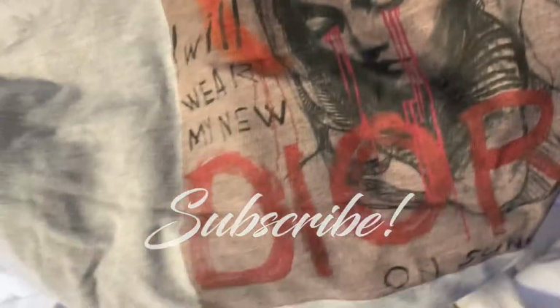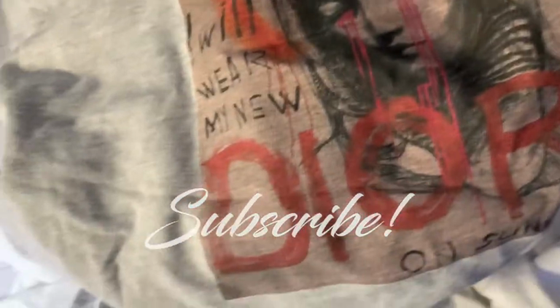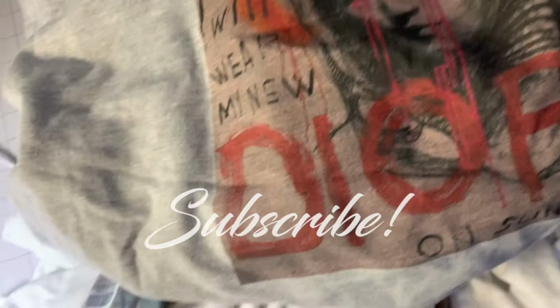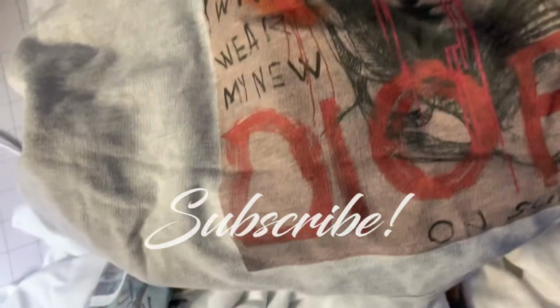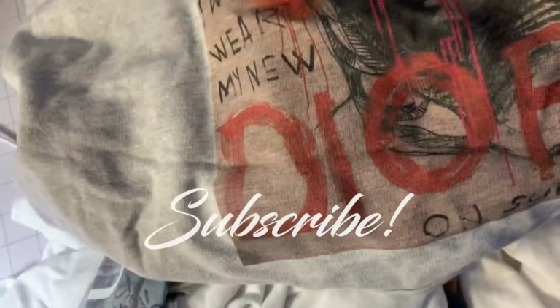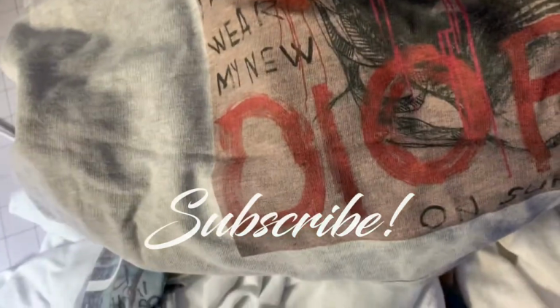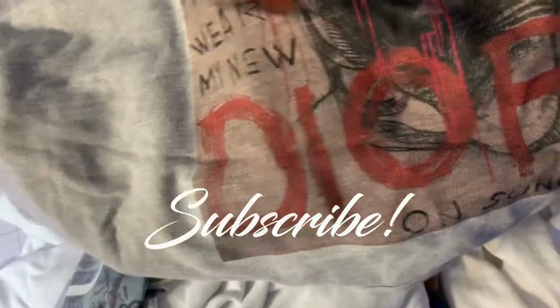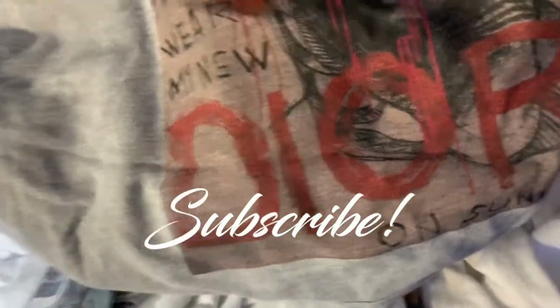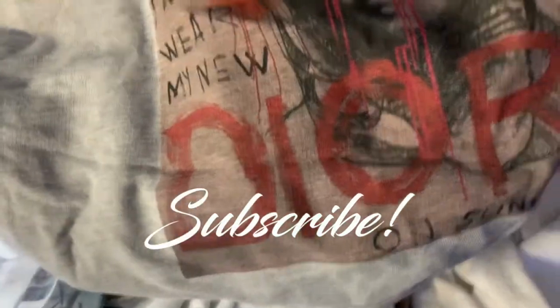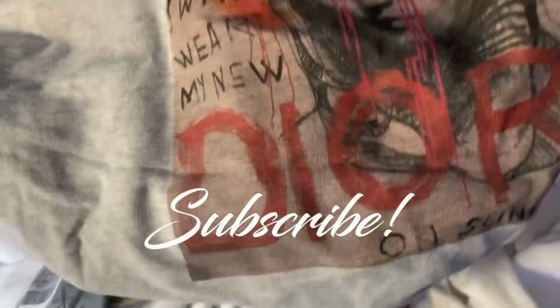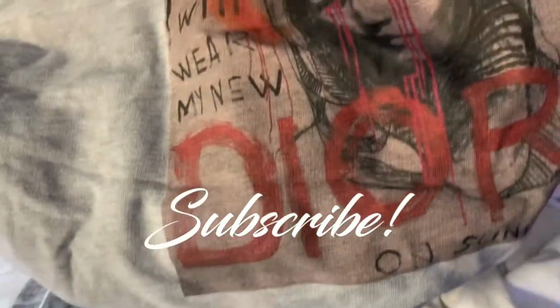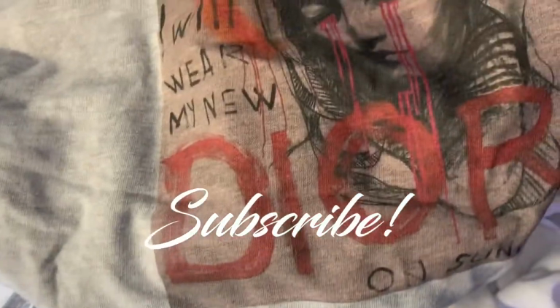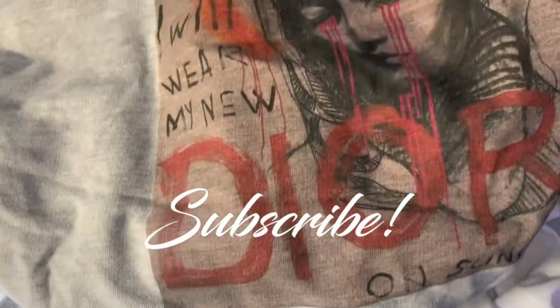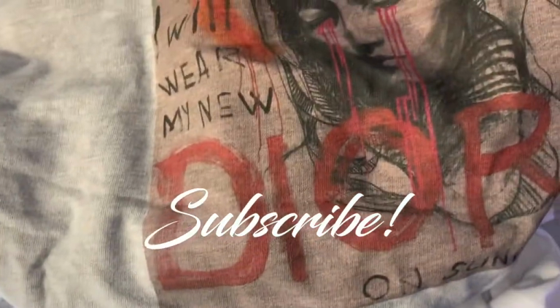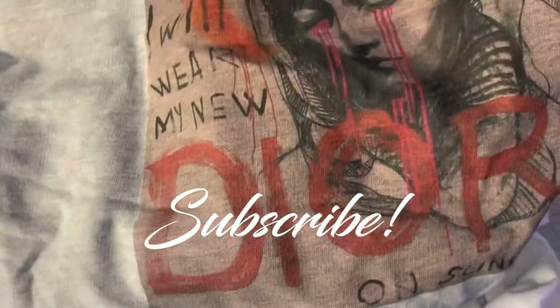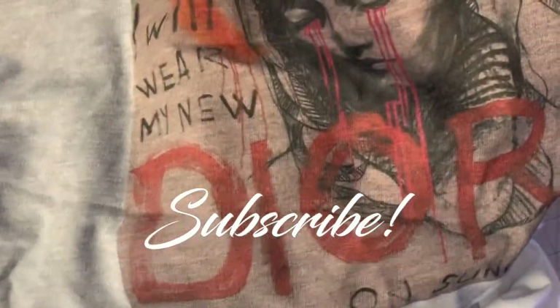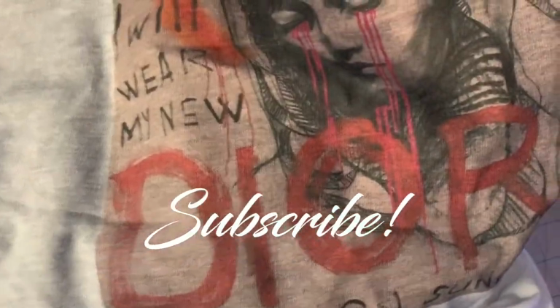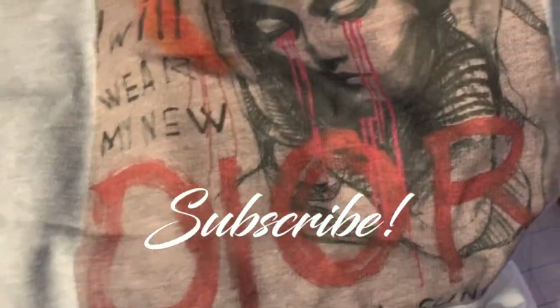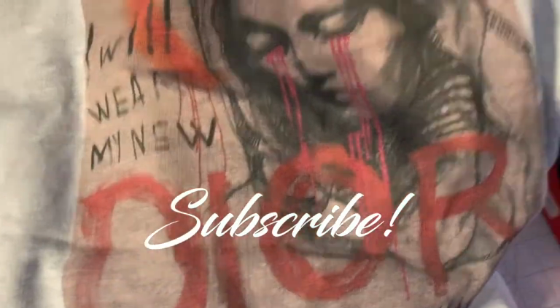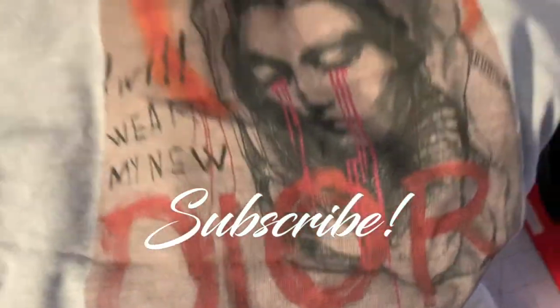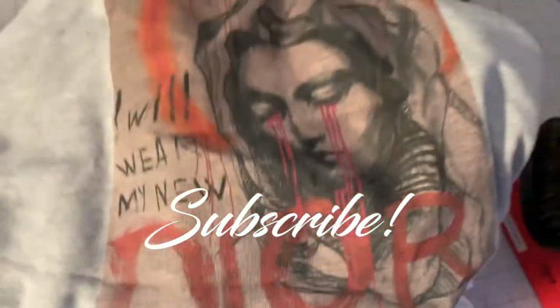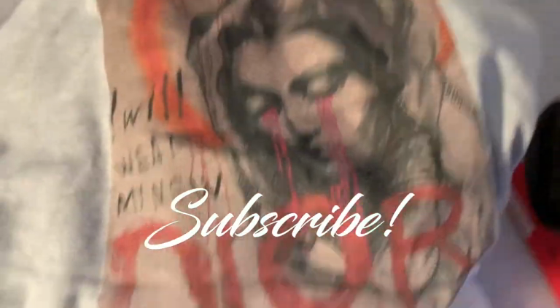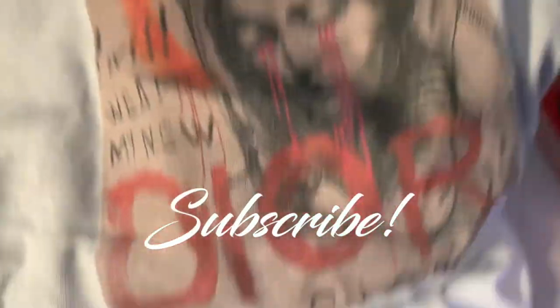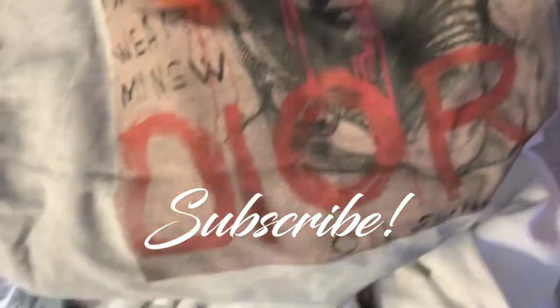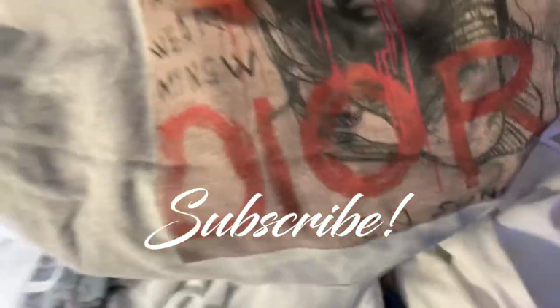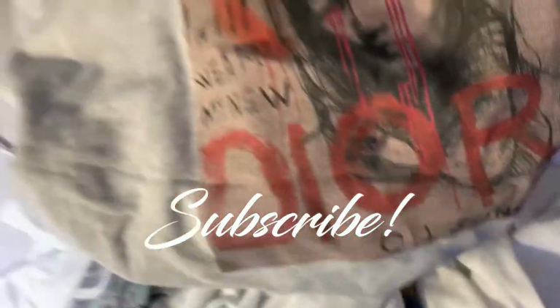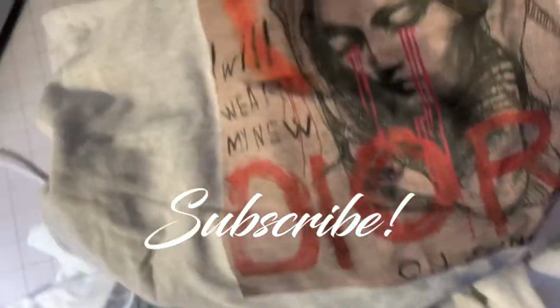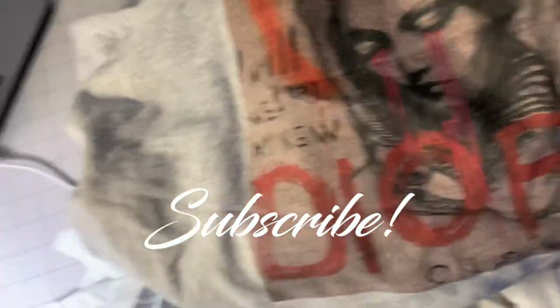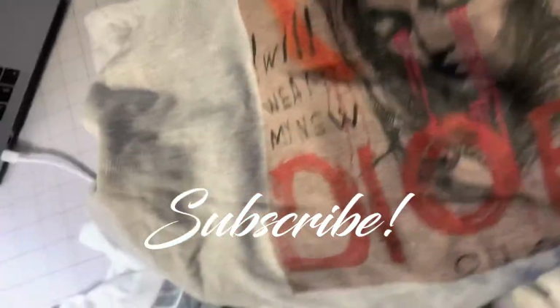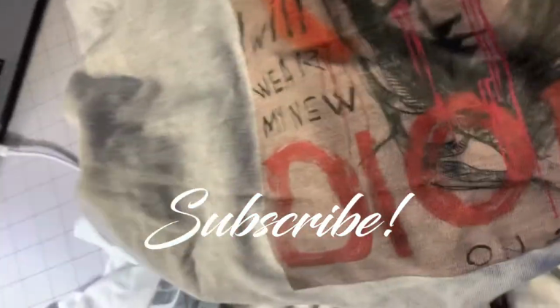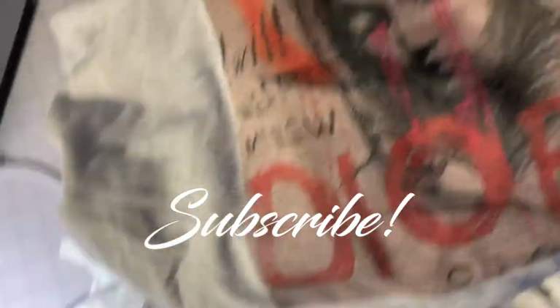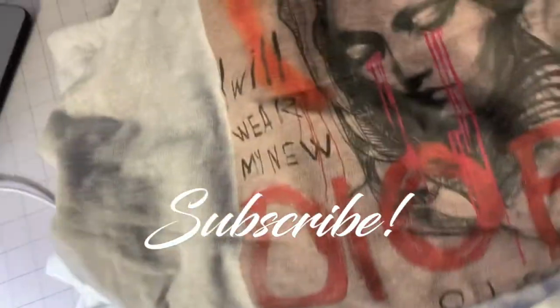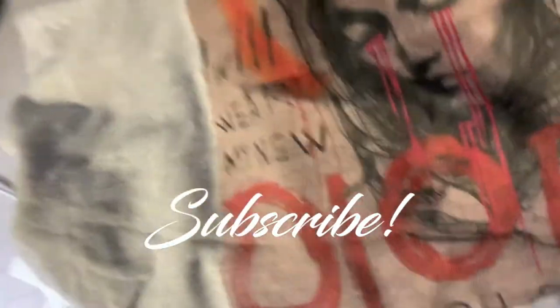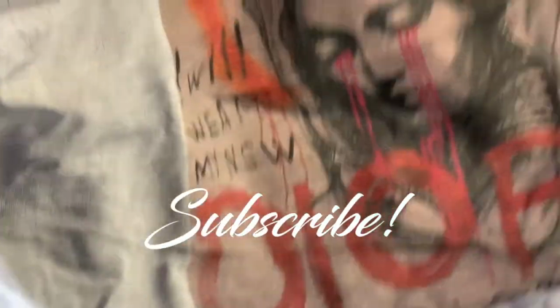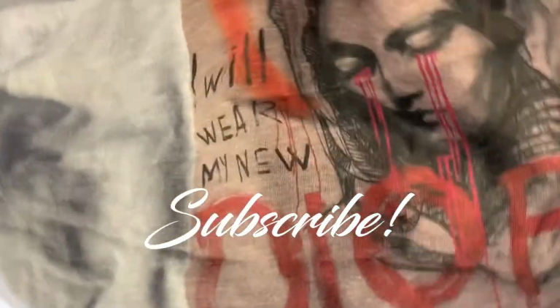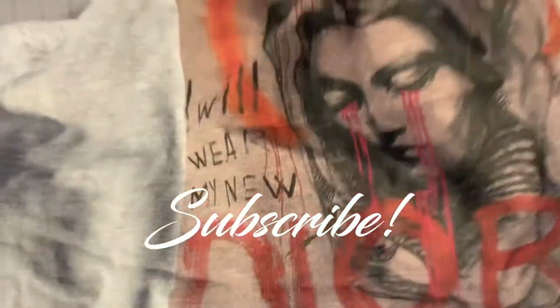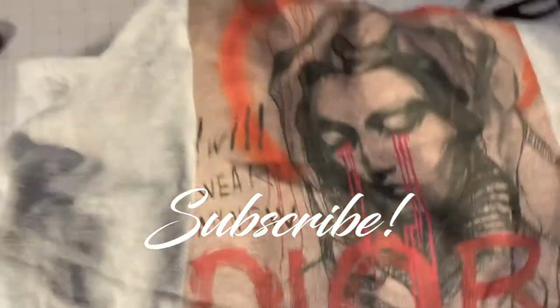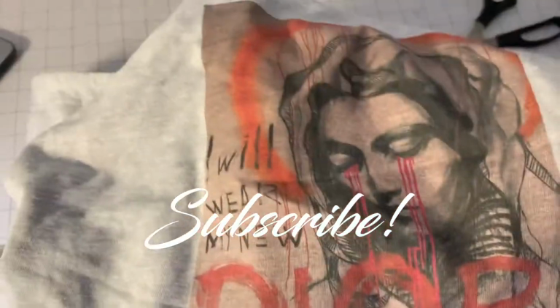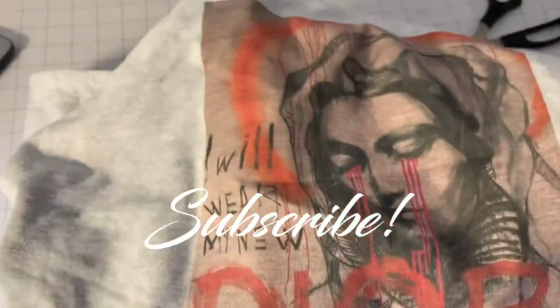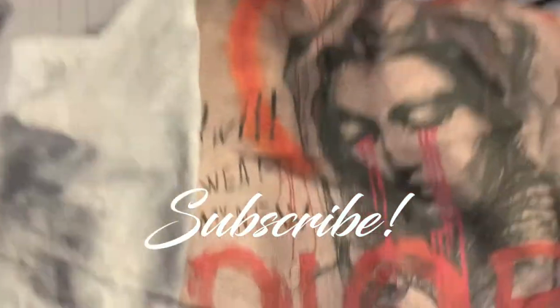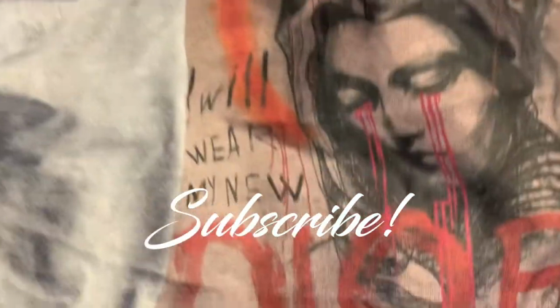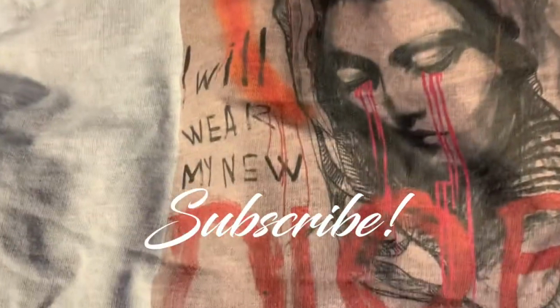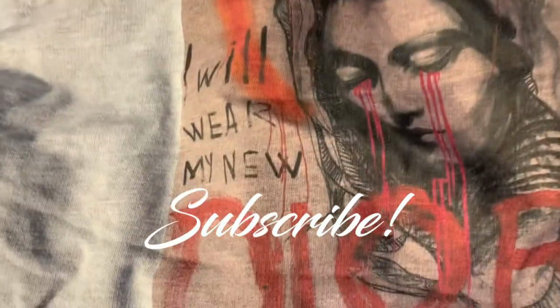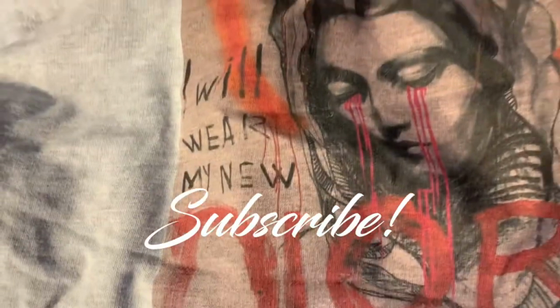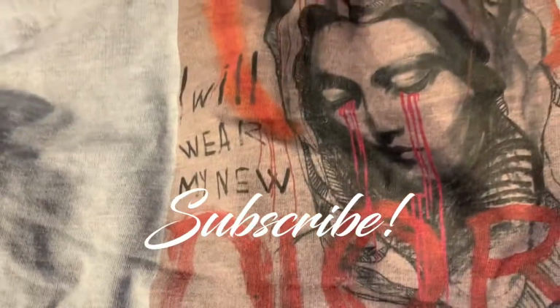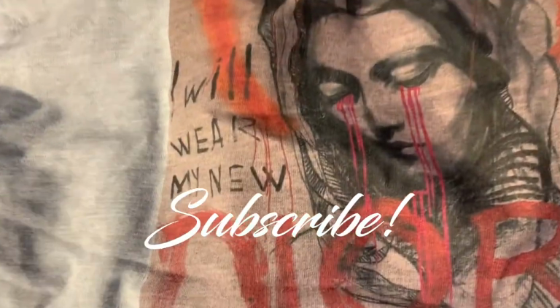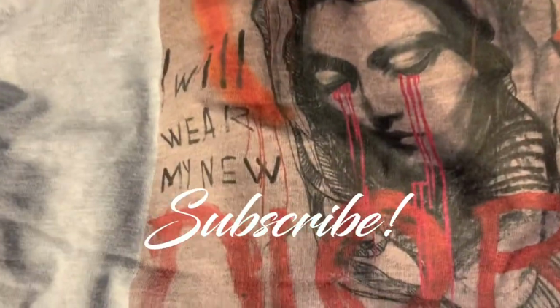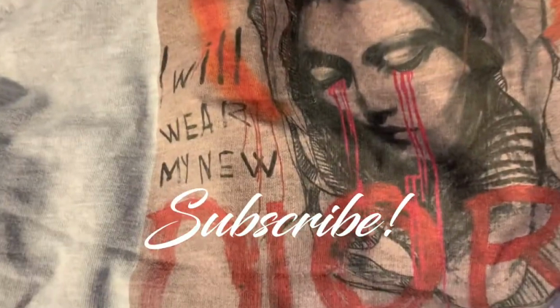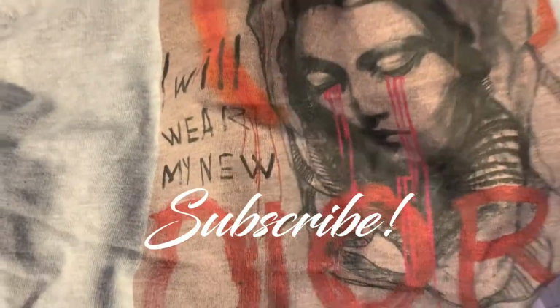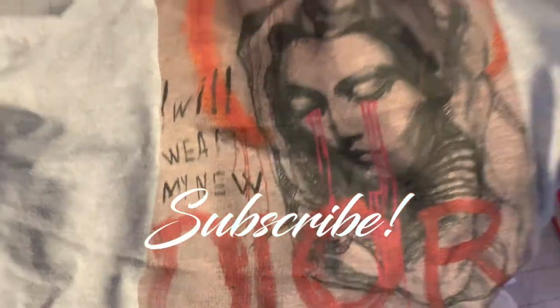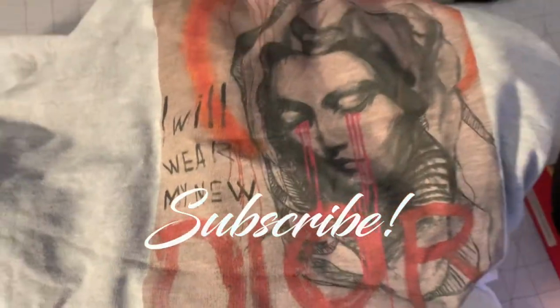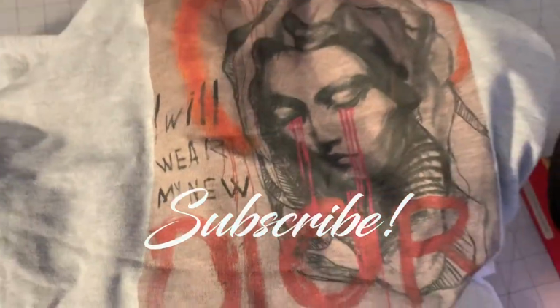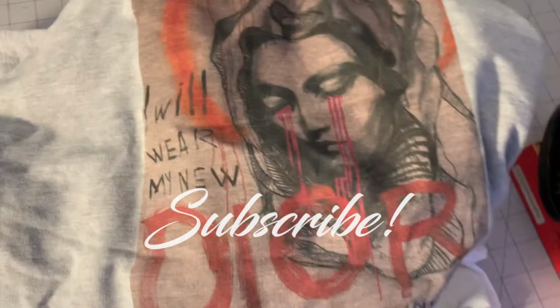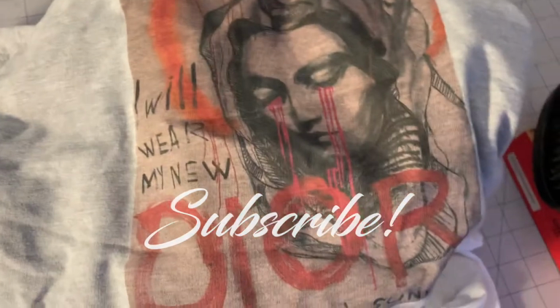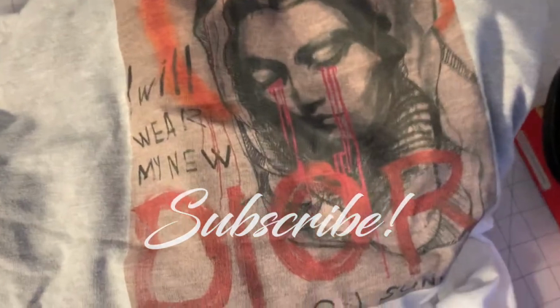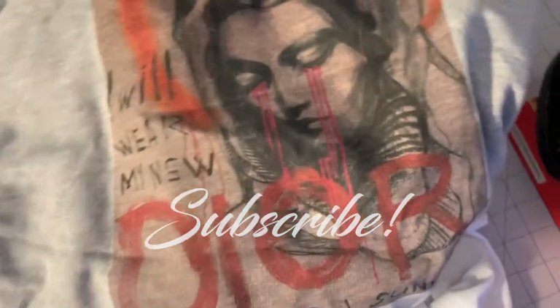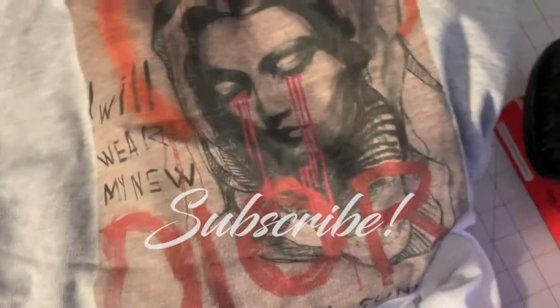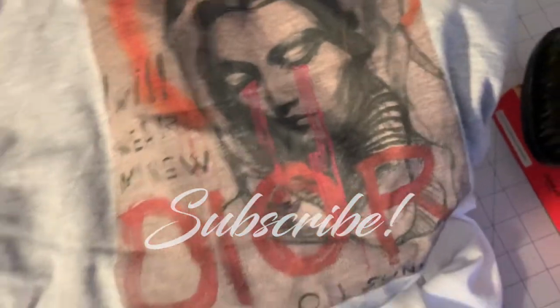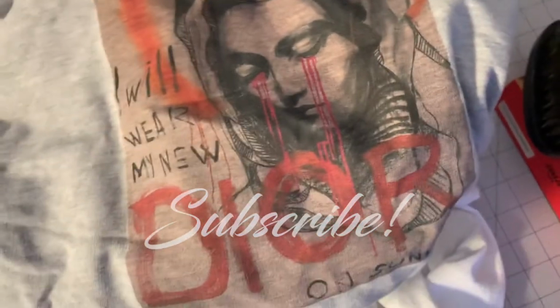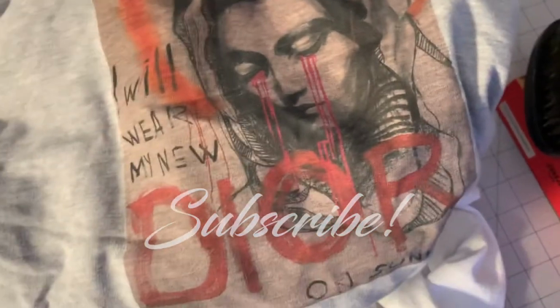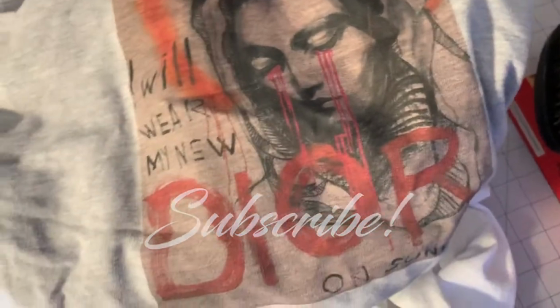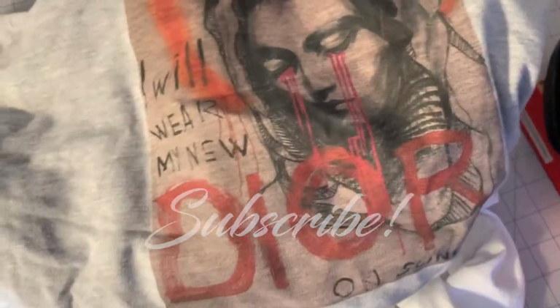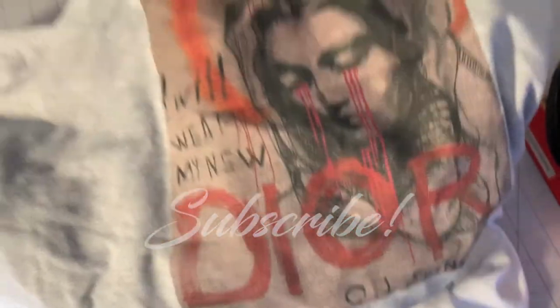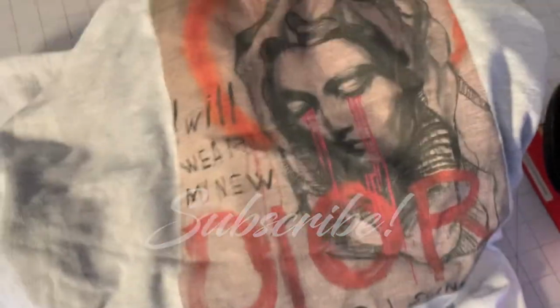If you got some value from this video, hit the thumbs up button. Make sure you like, comment, subscribe, and share. Peace — on to the next one.